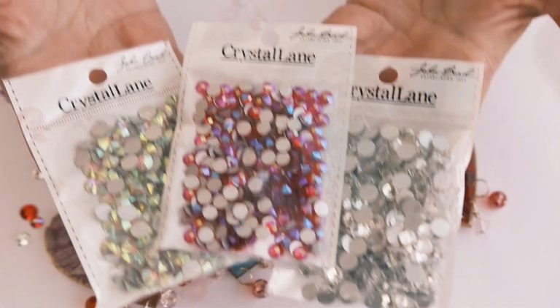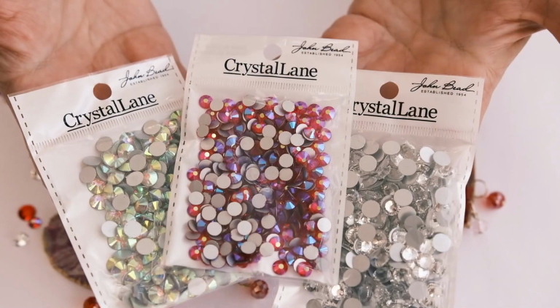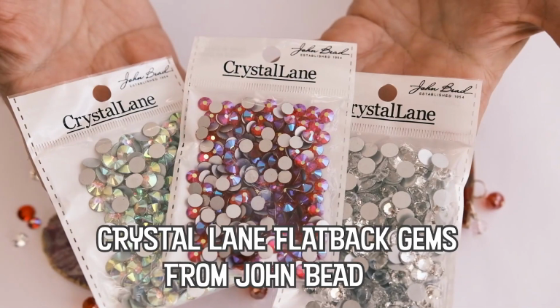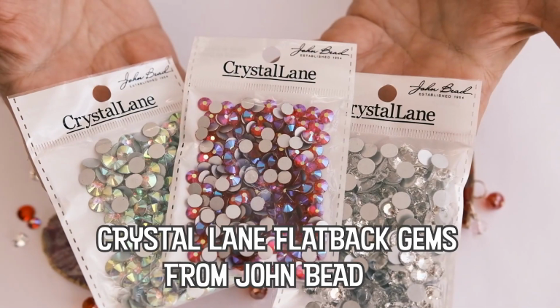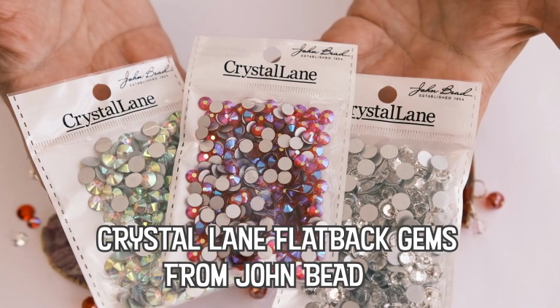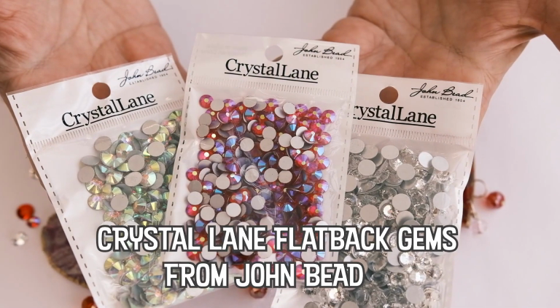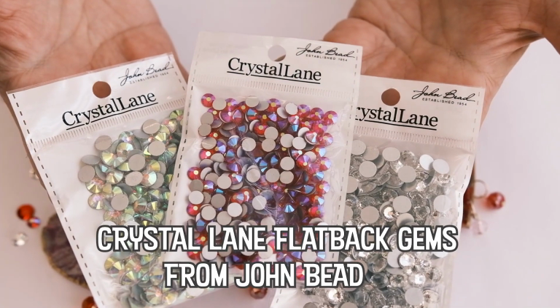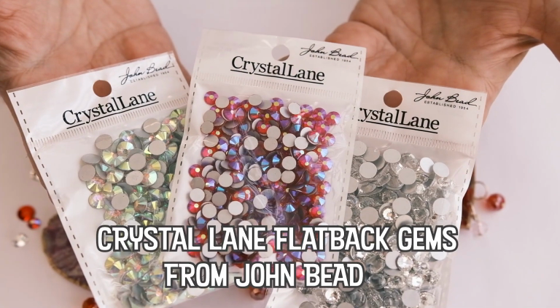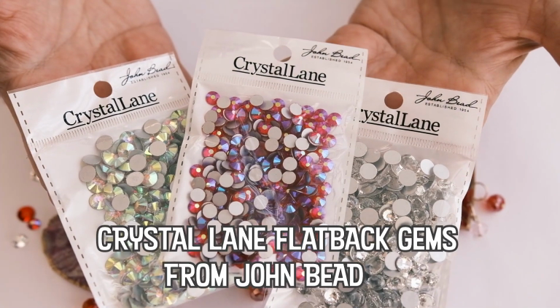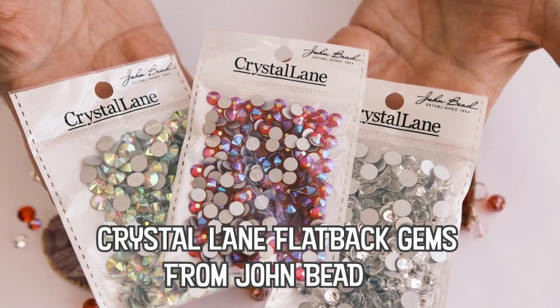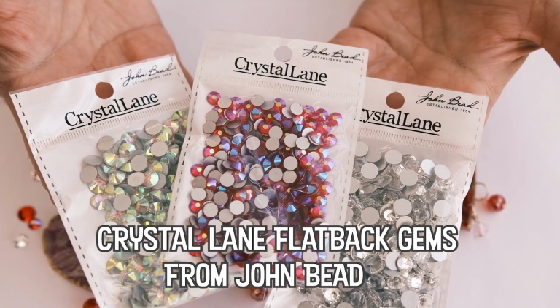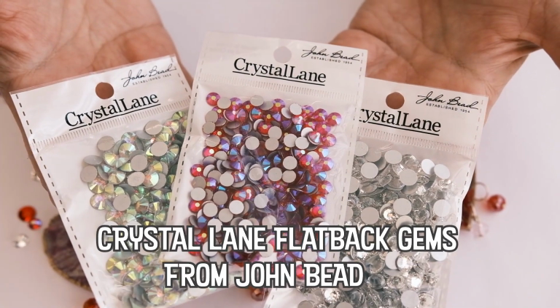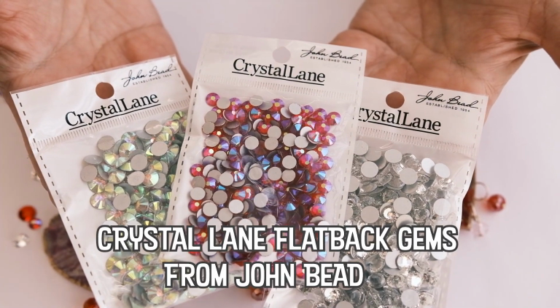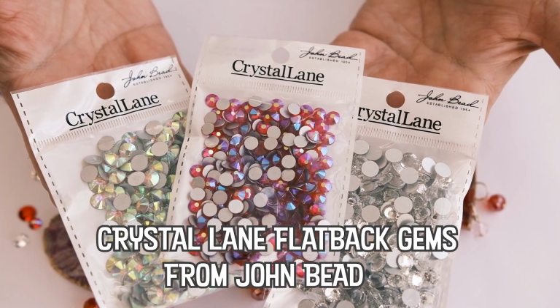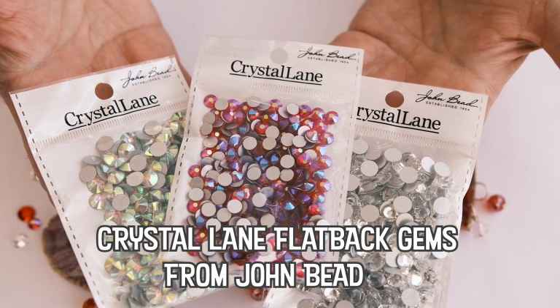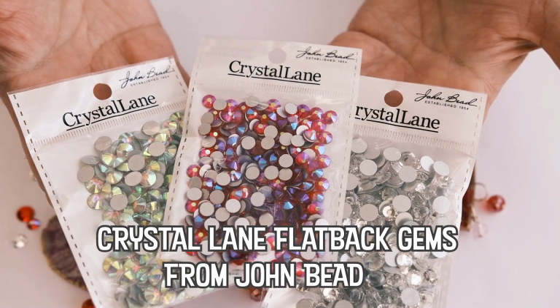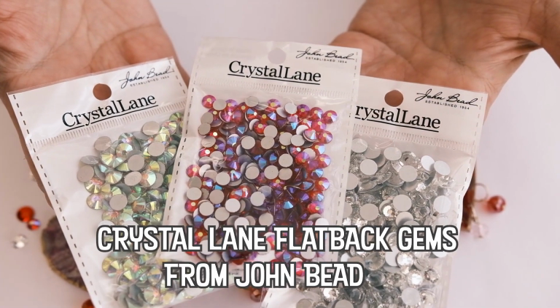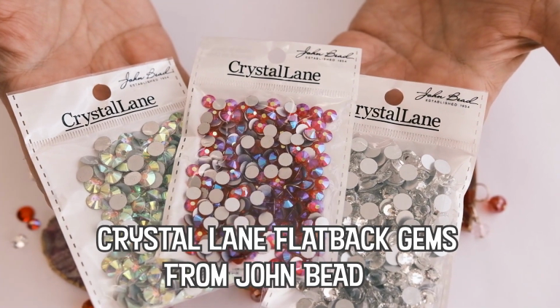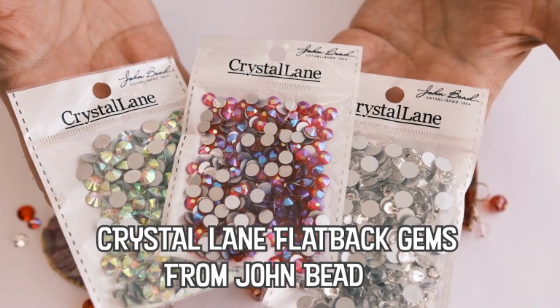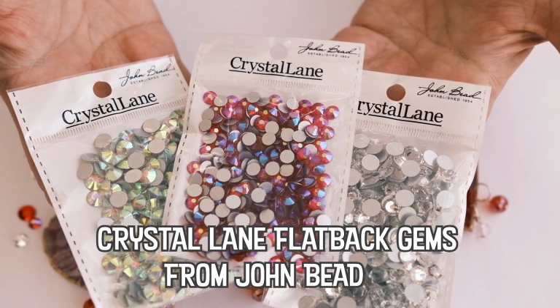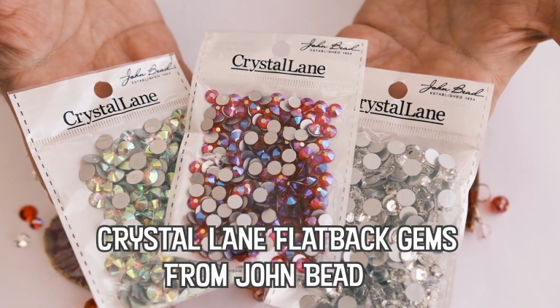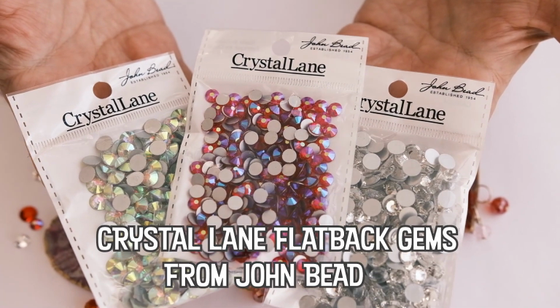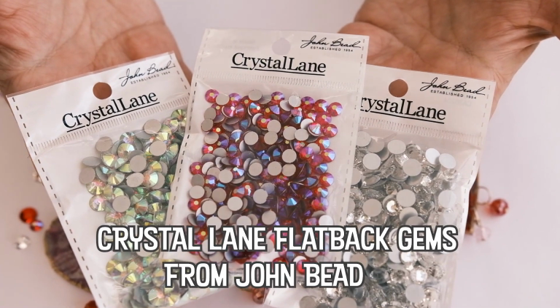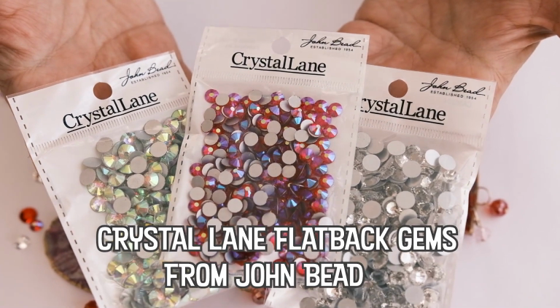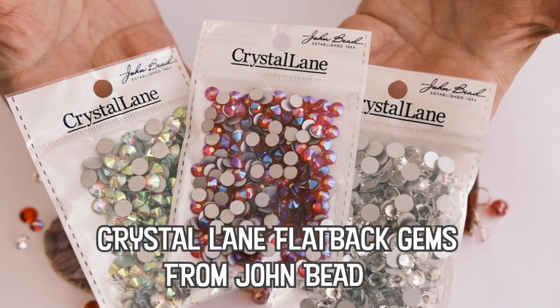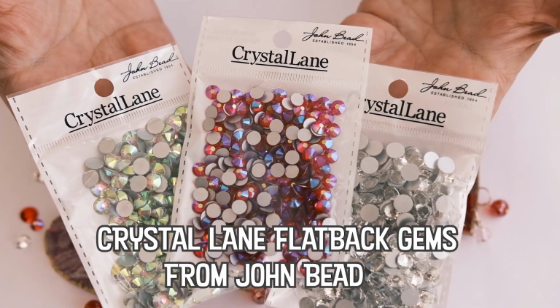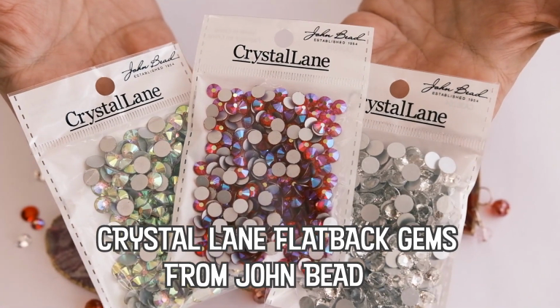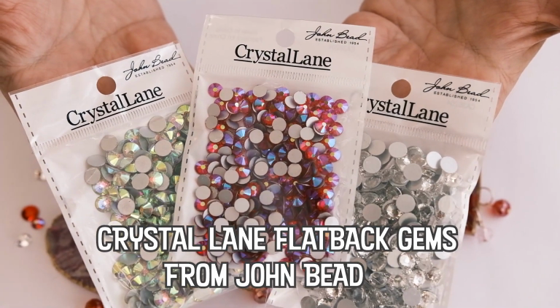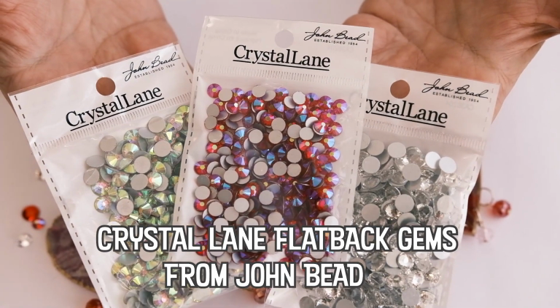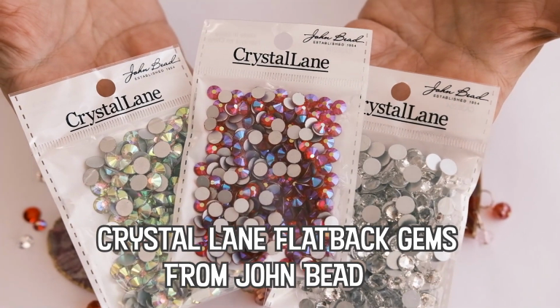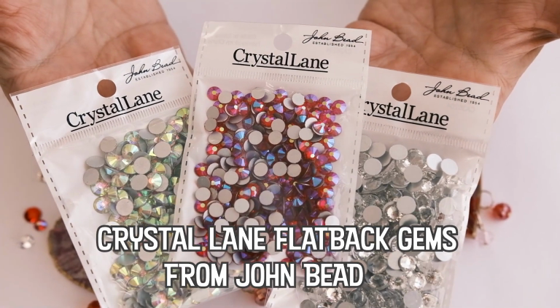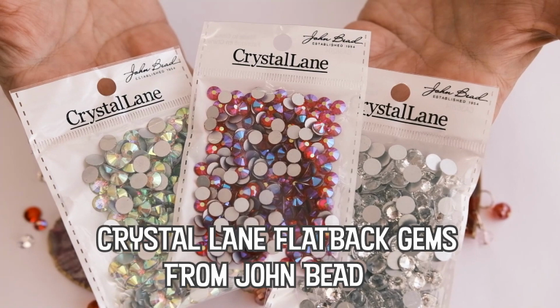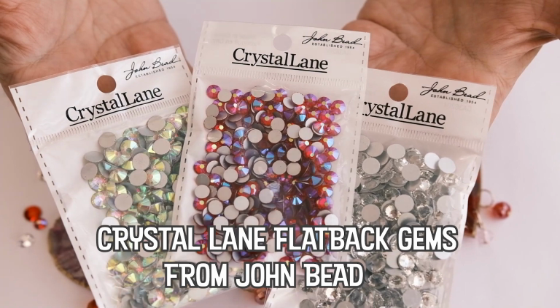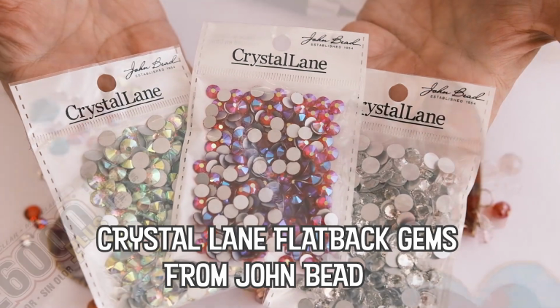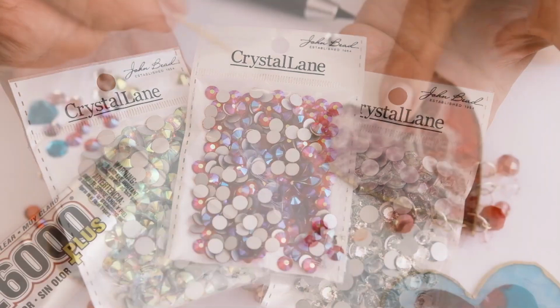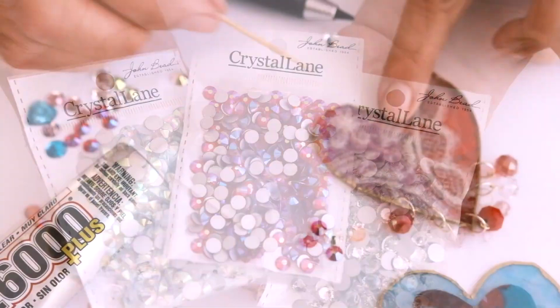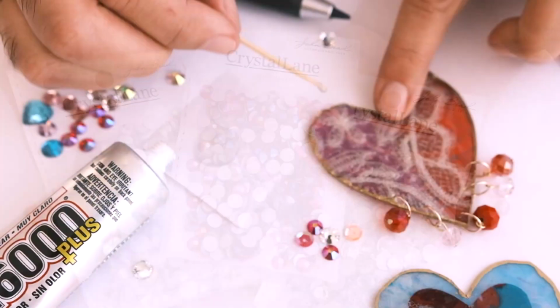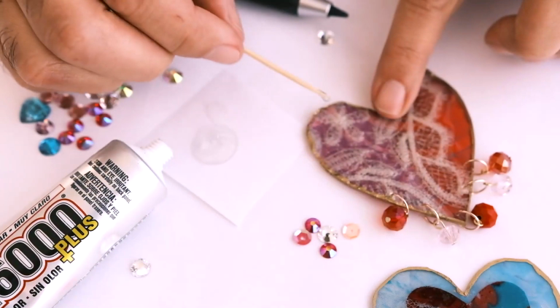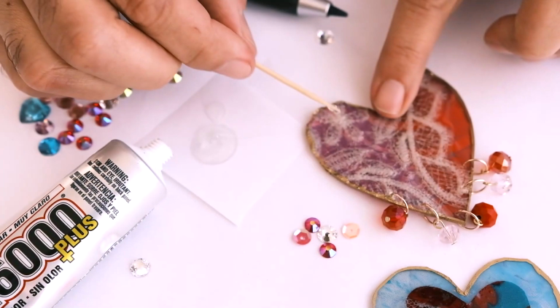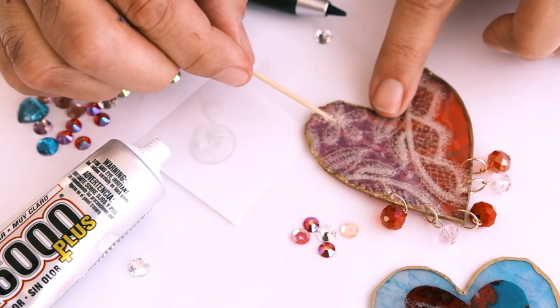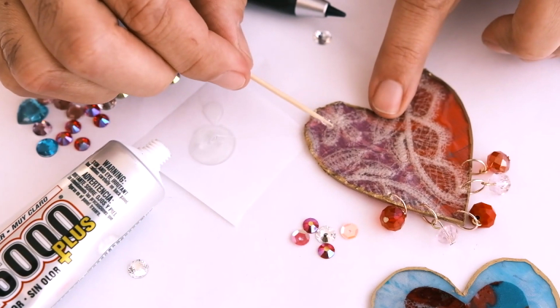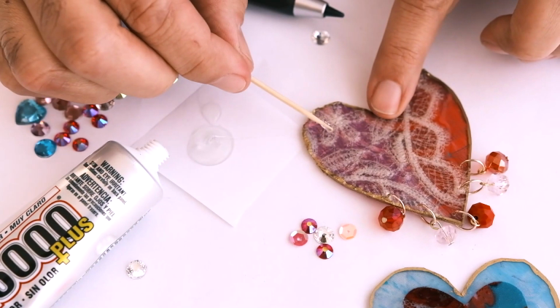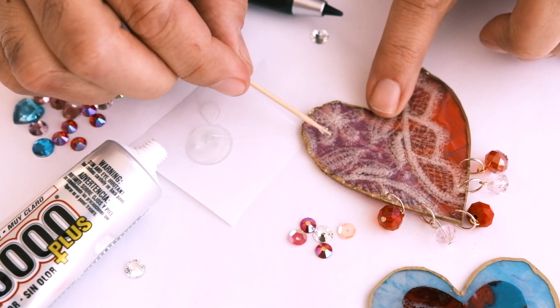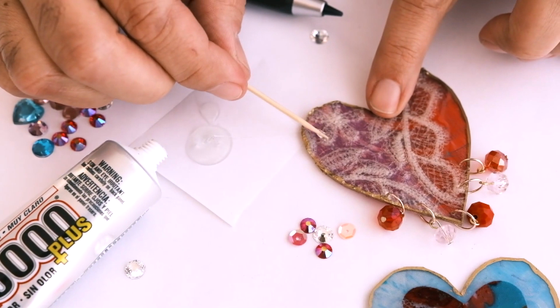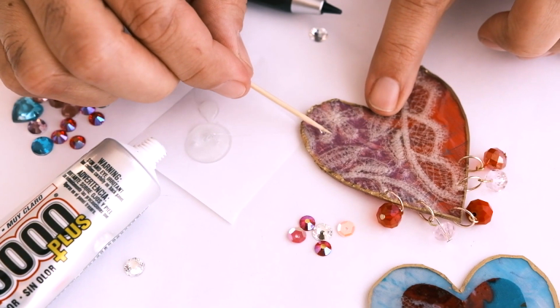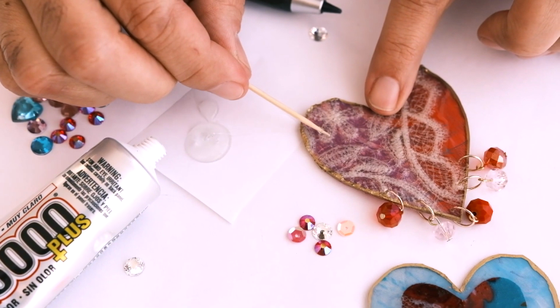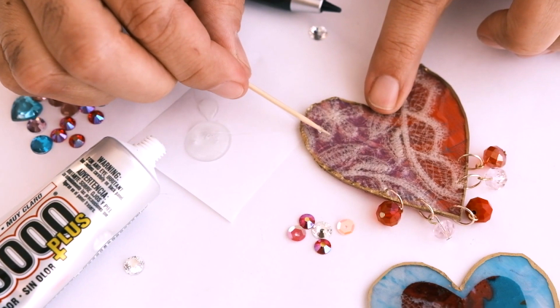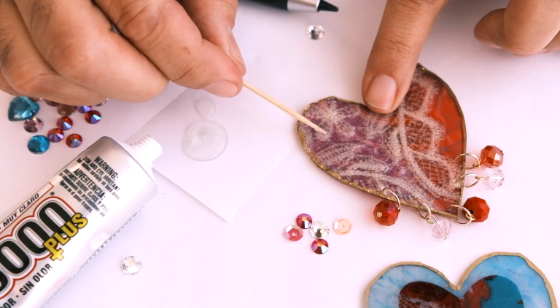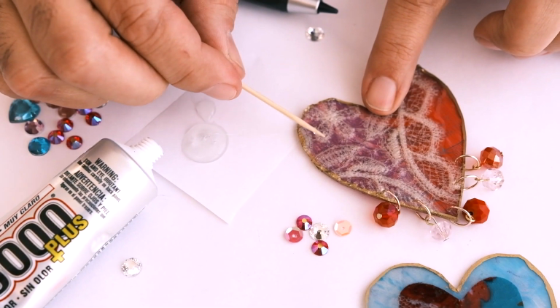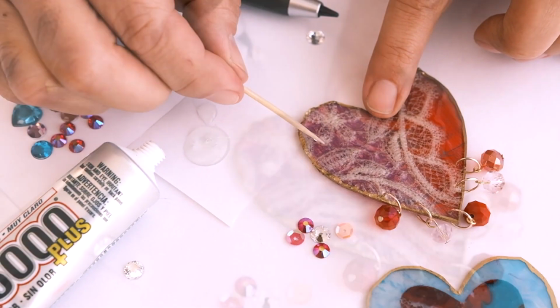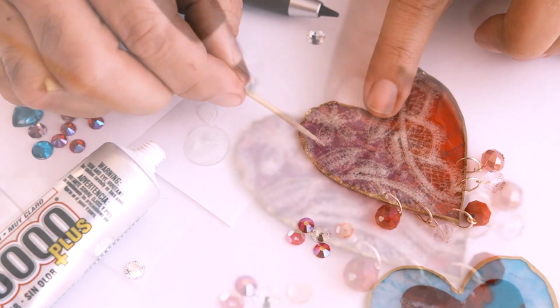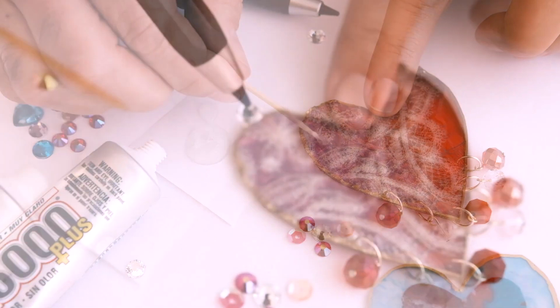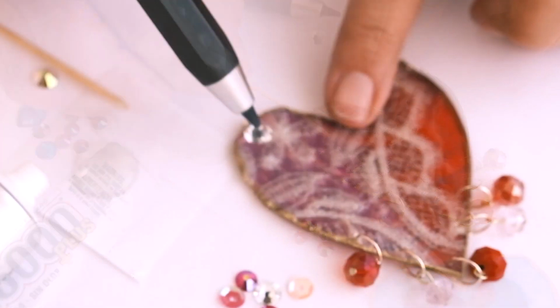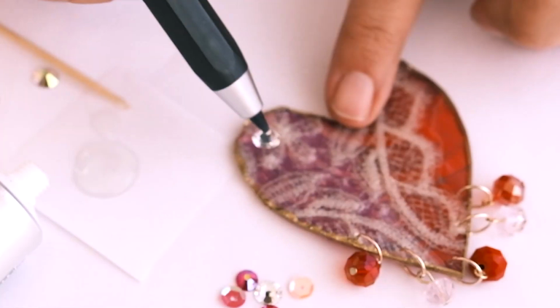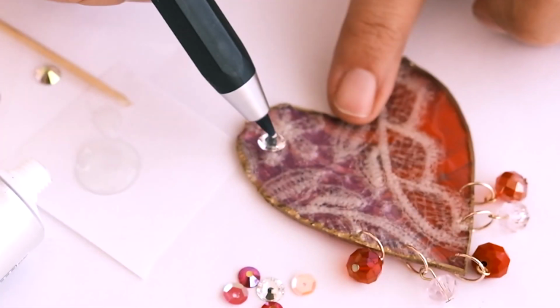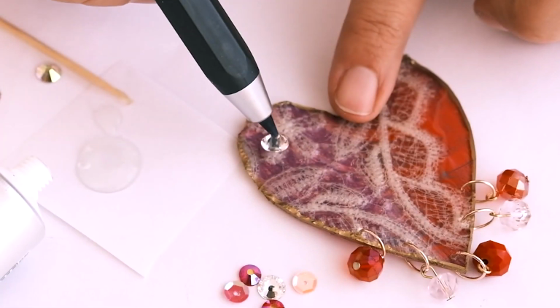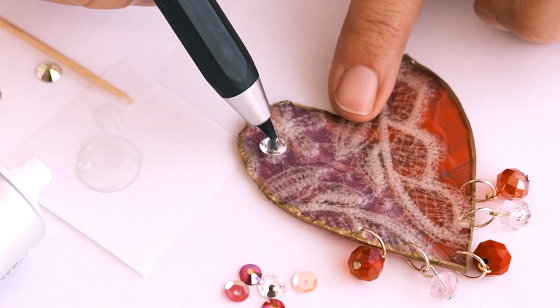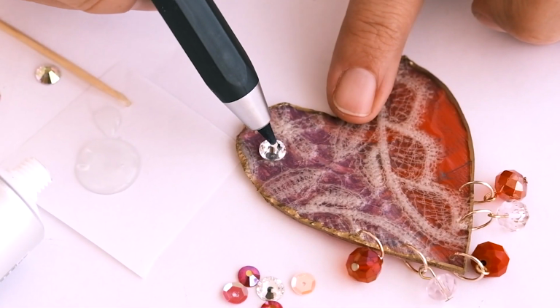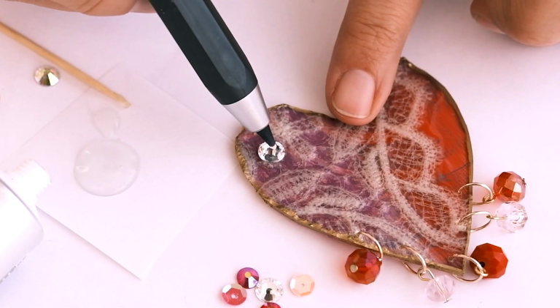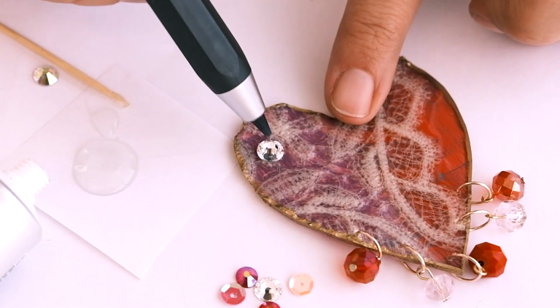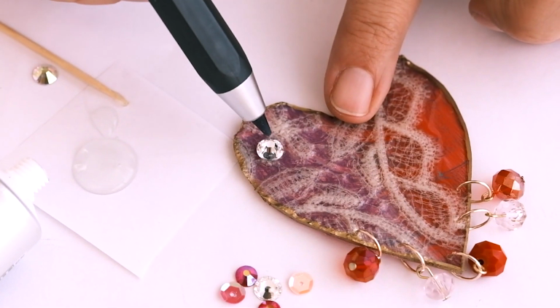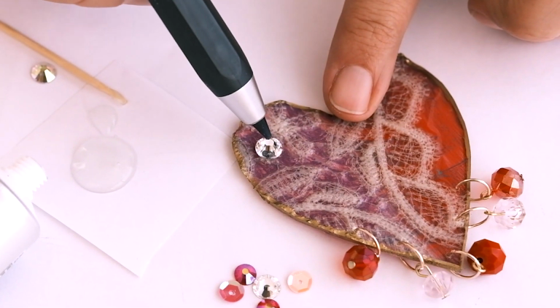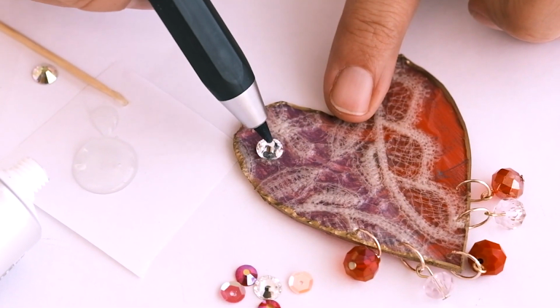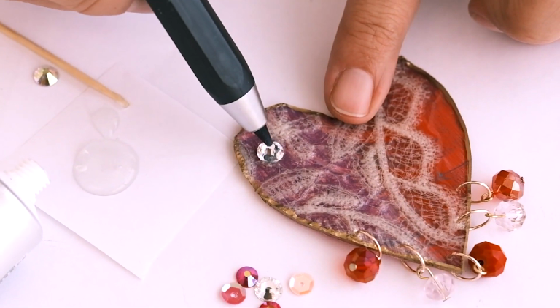I'm adding even more sparkle with Crystal Lane Flatback Gems from John Bead. I will glue these things on almost anything.